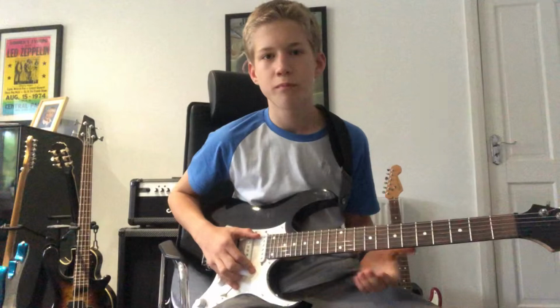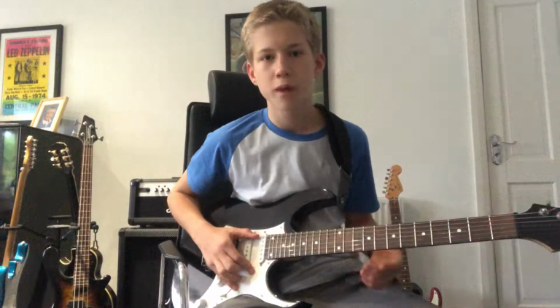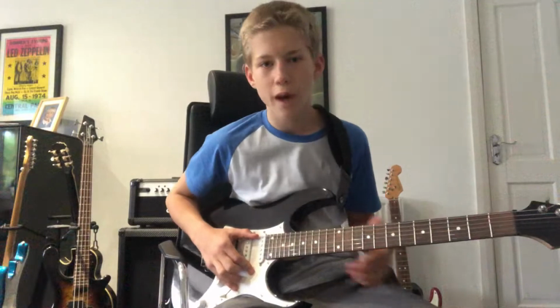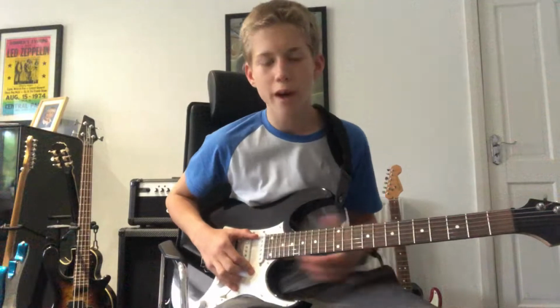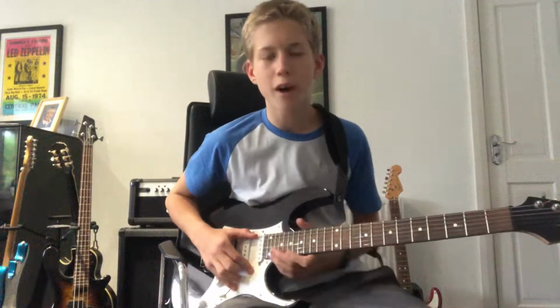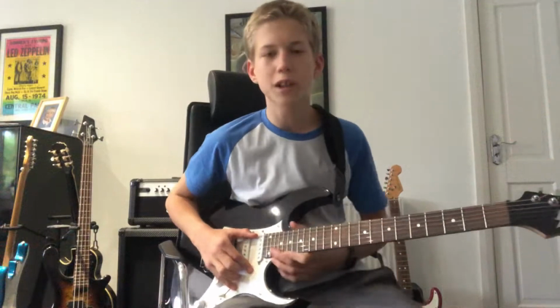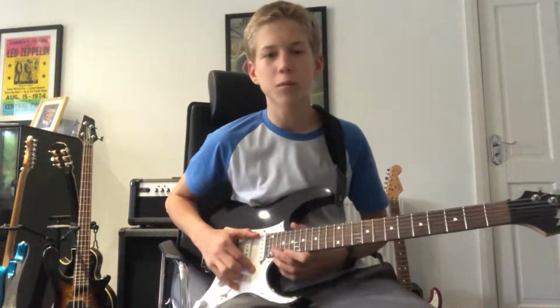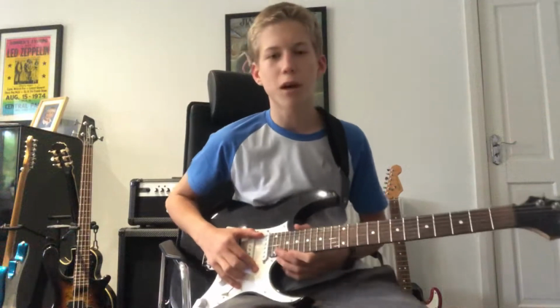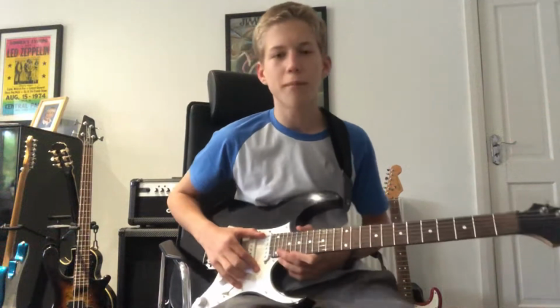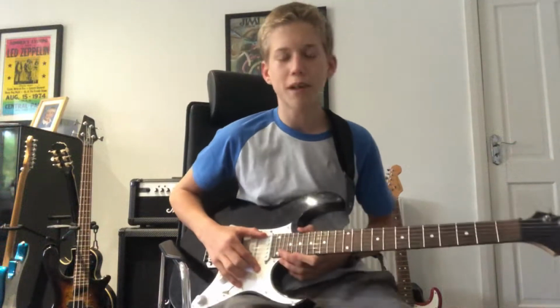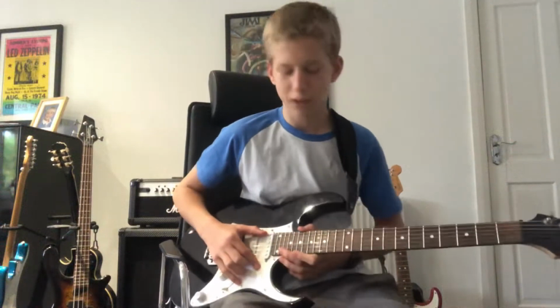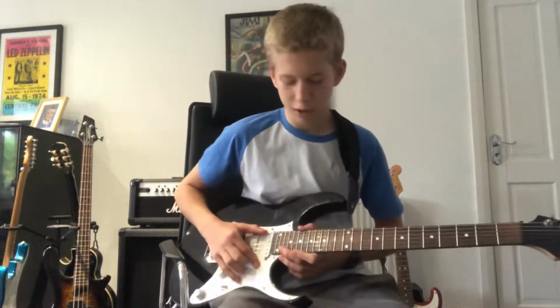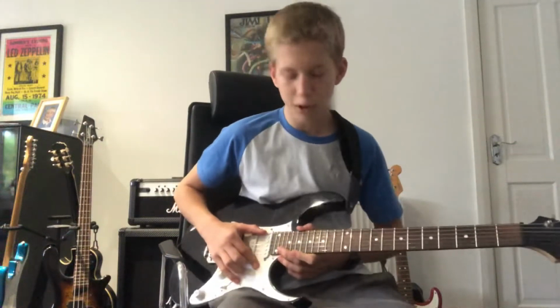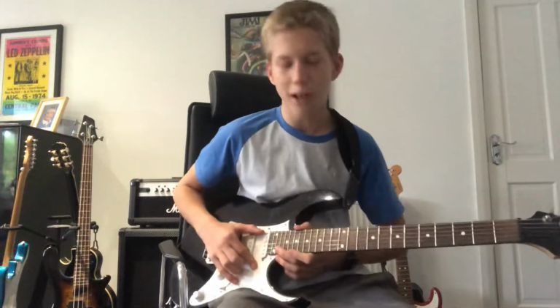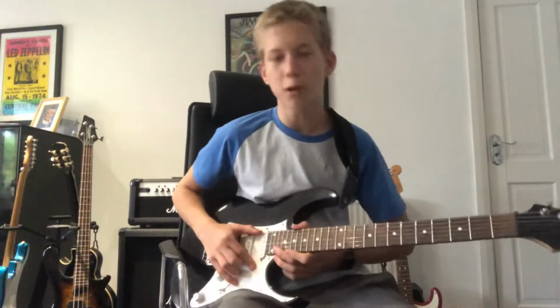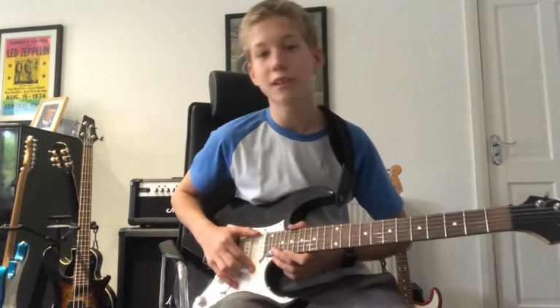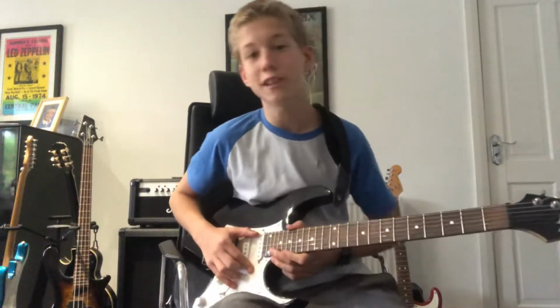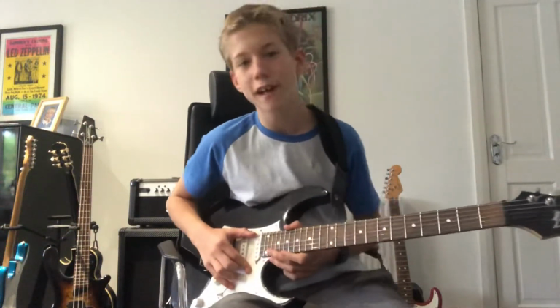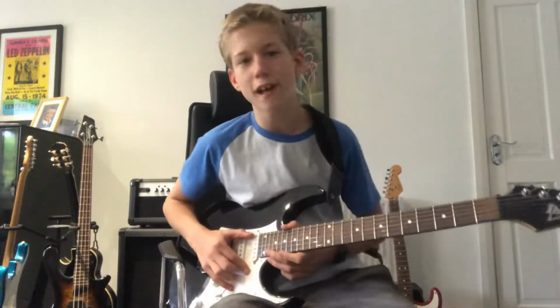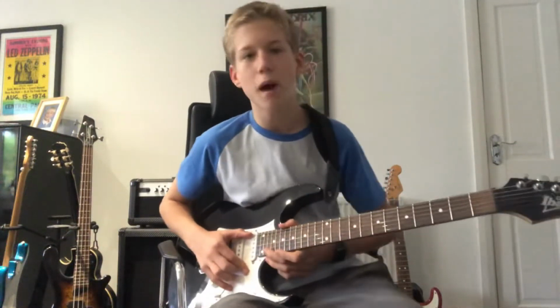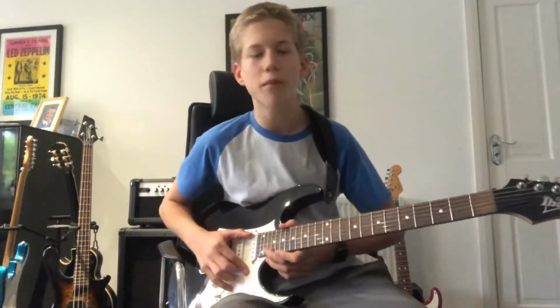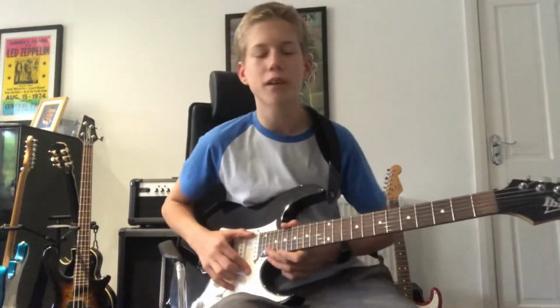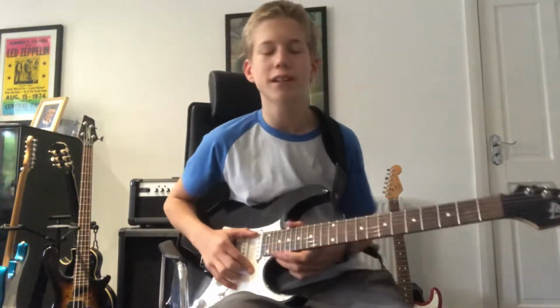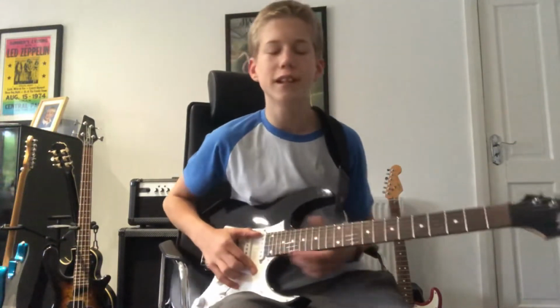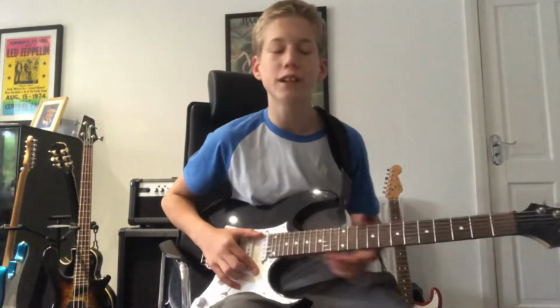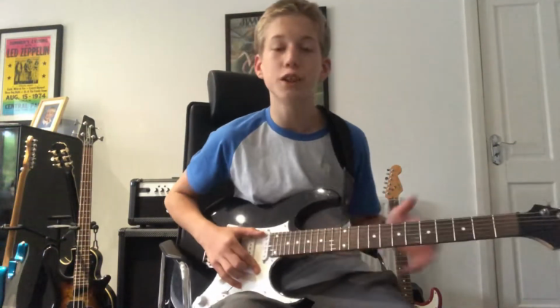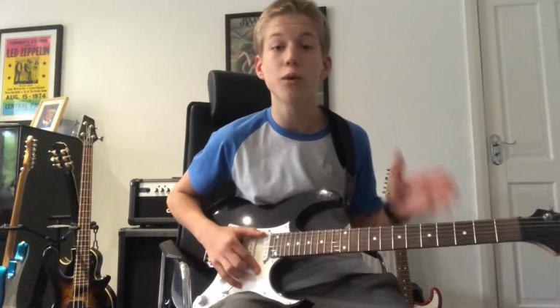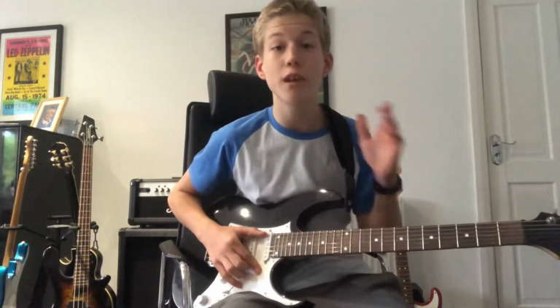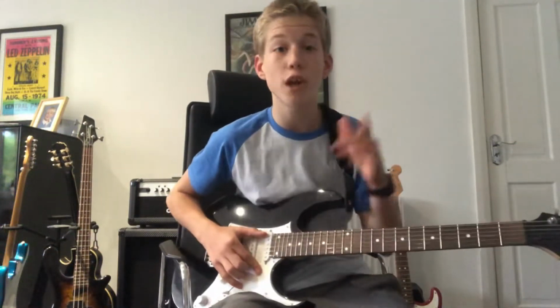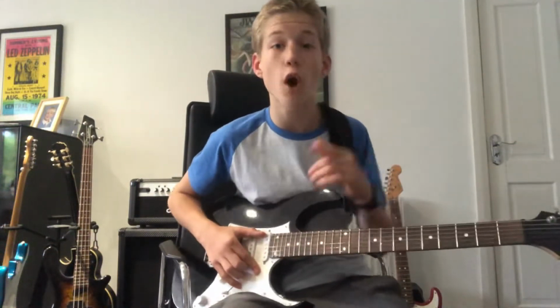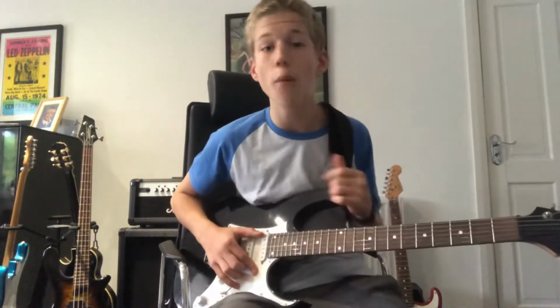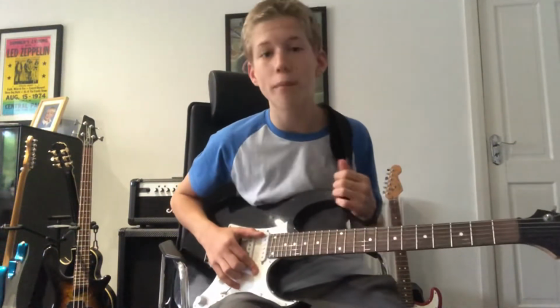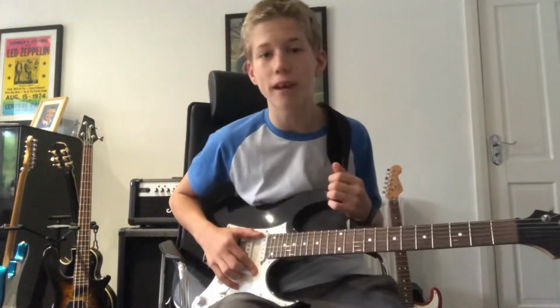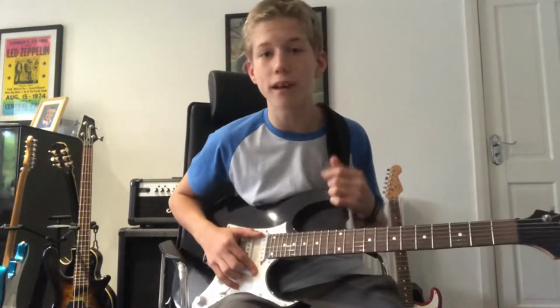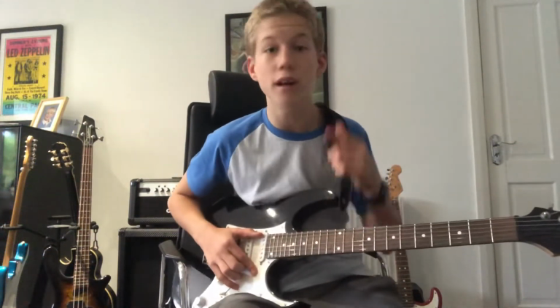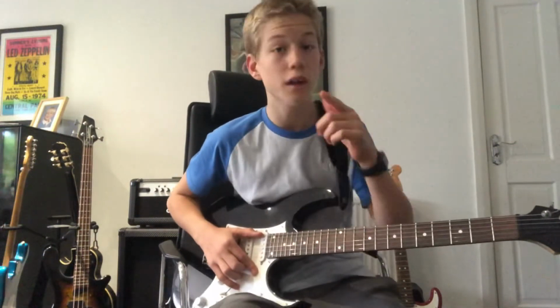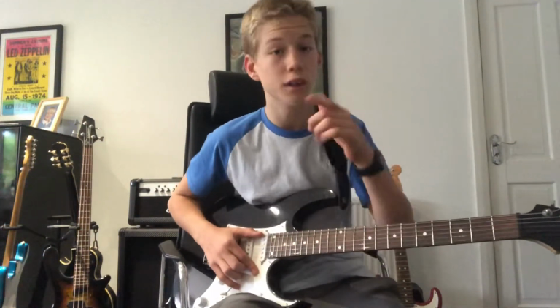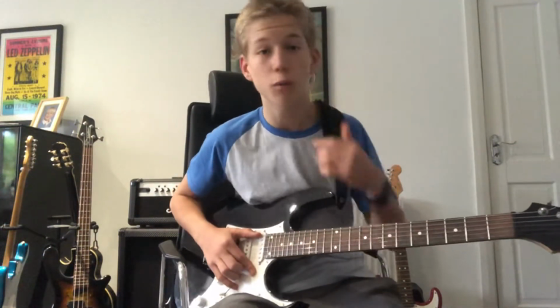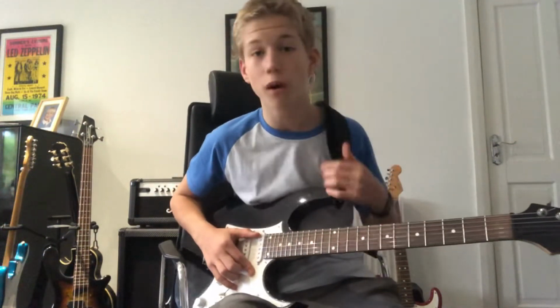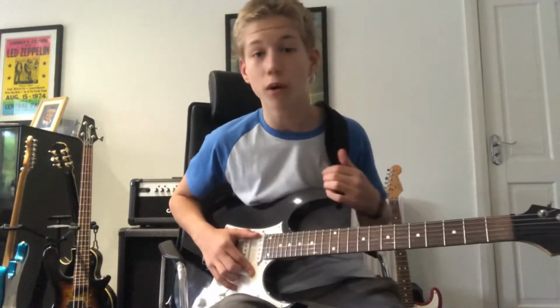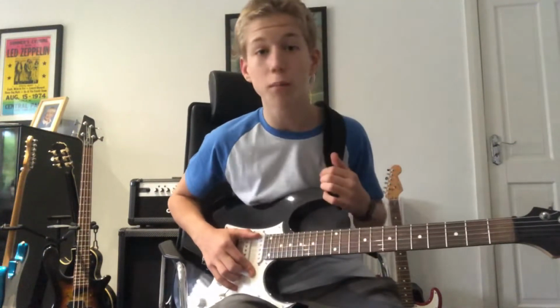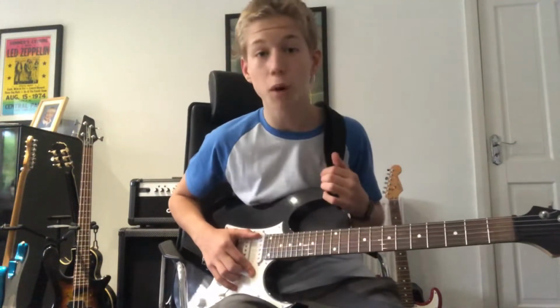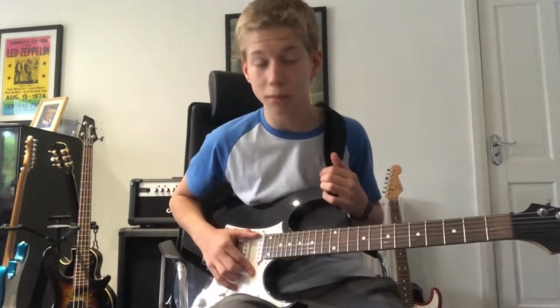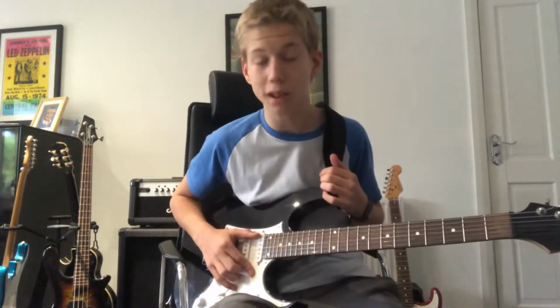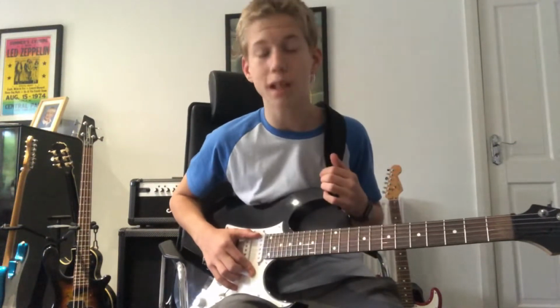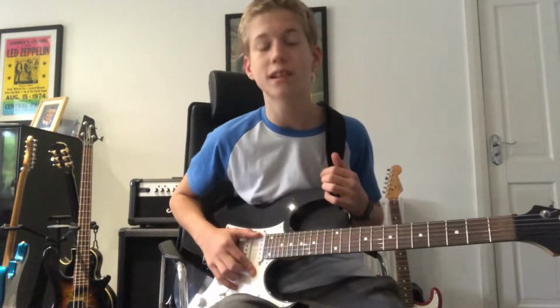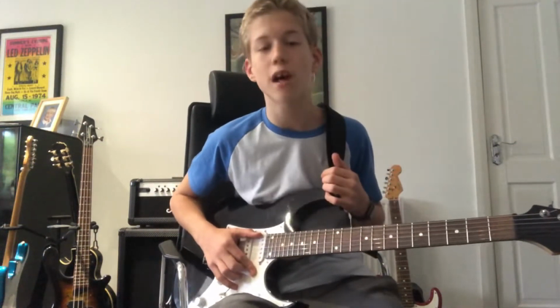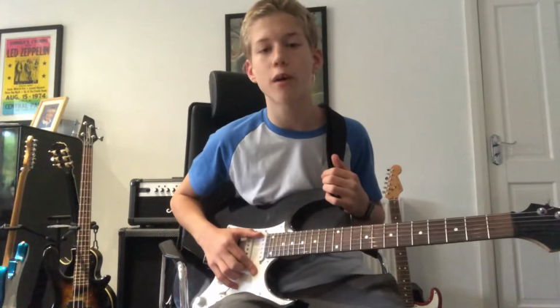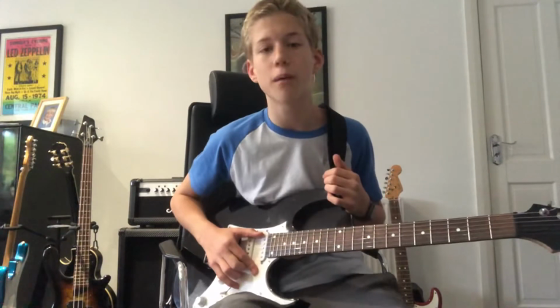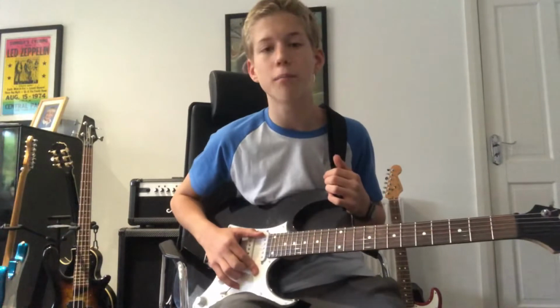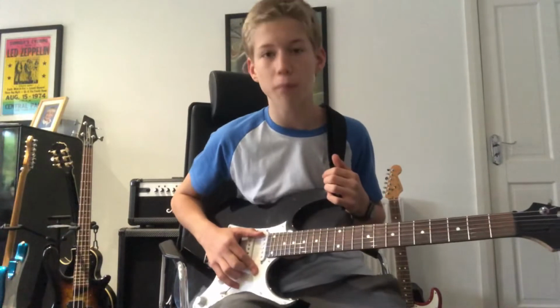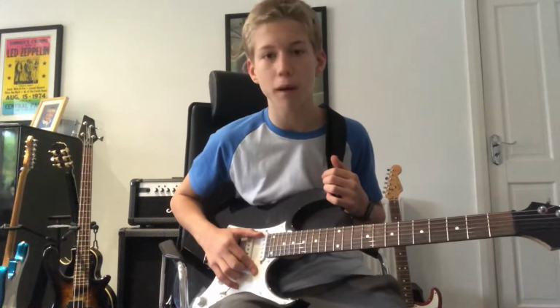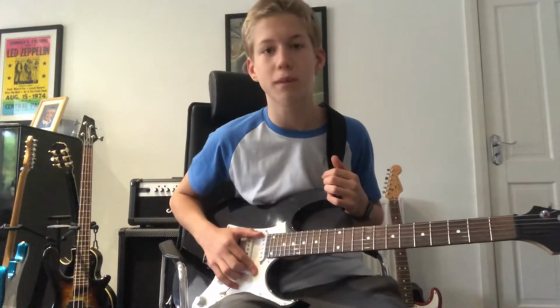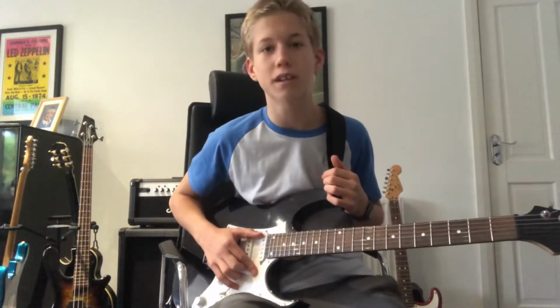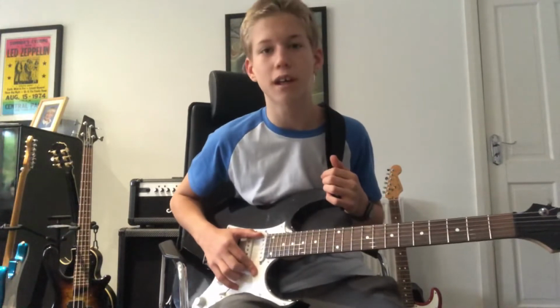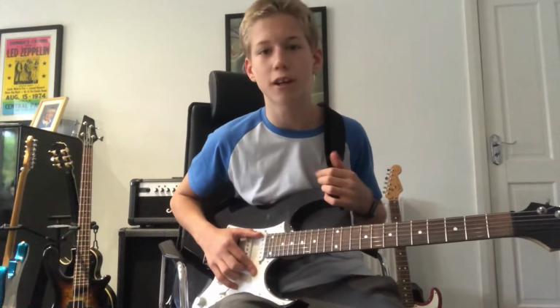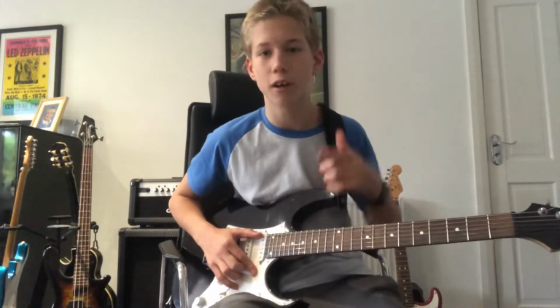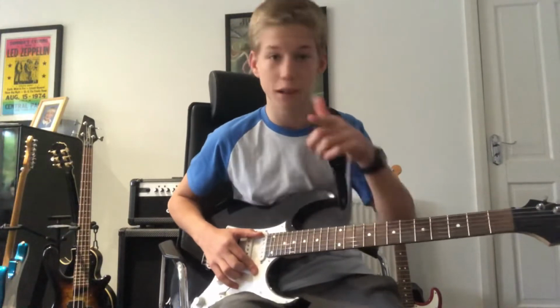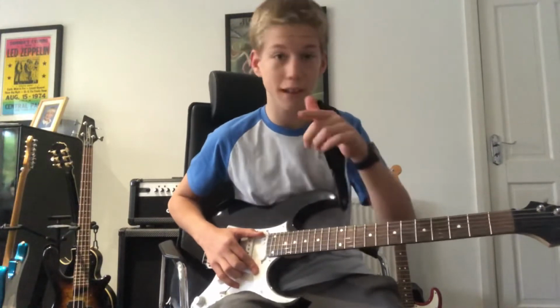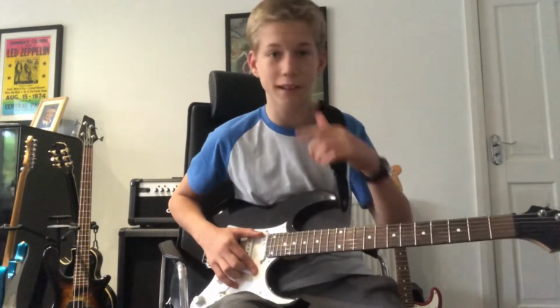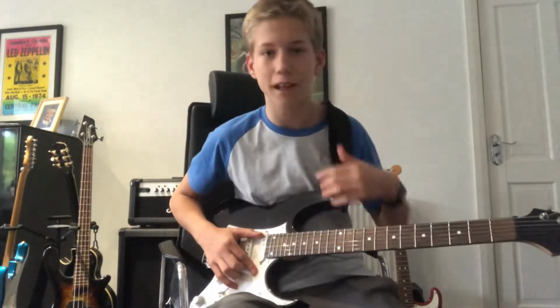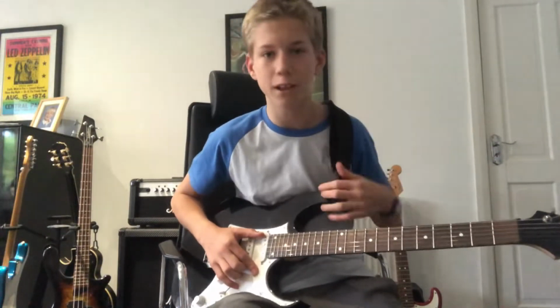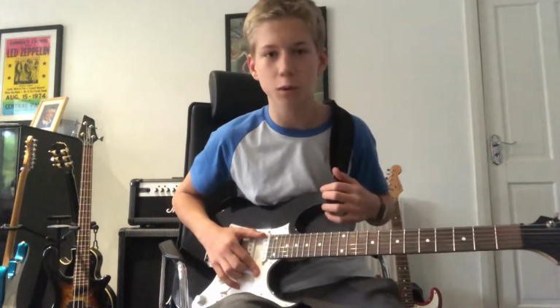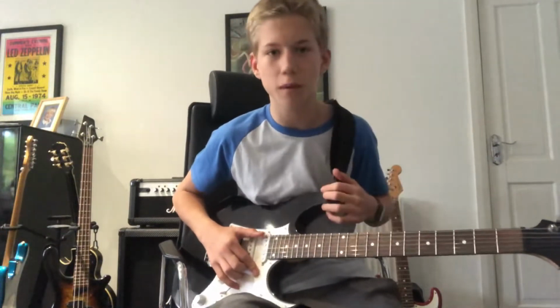Hey guys, welcome back to the channel. Today I'm going to teach you the opening to Welcome Home Sanitarium by Metallica. Let's get into it.